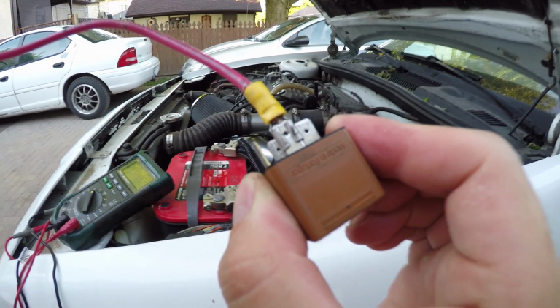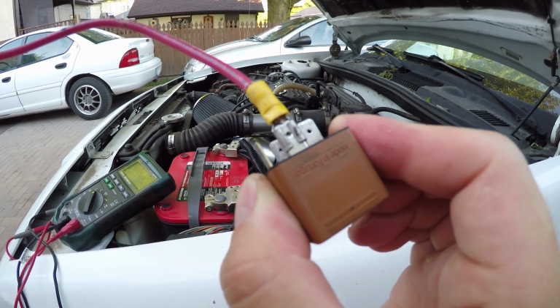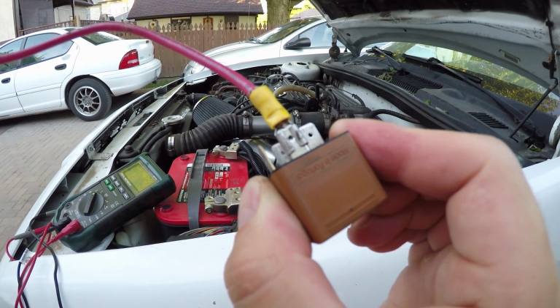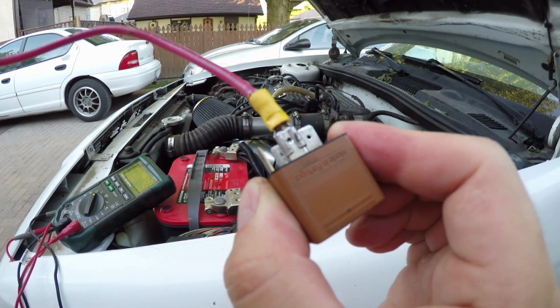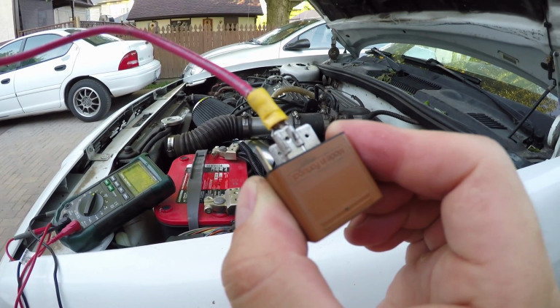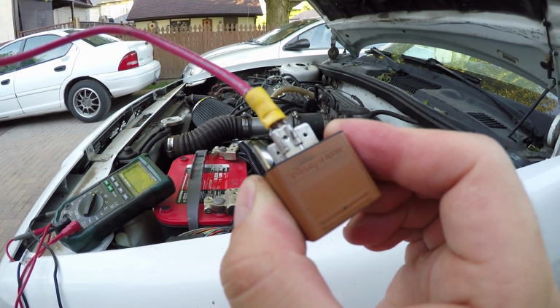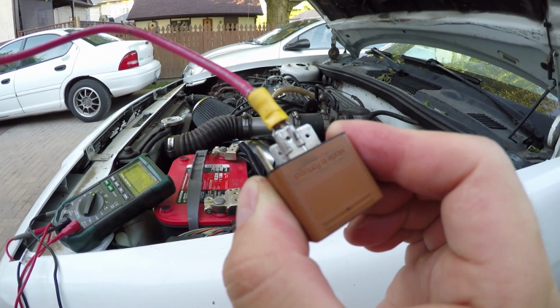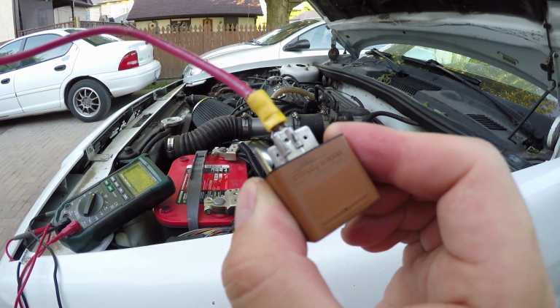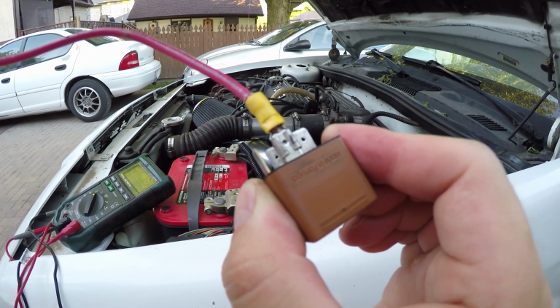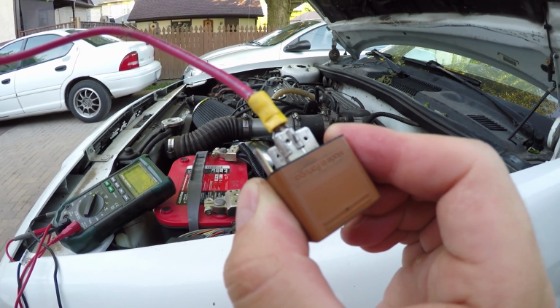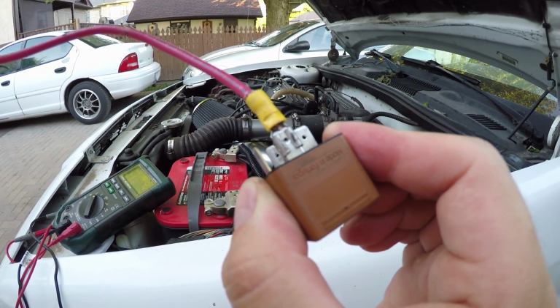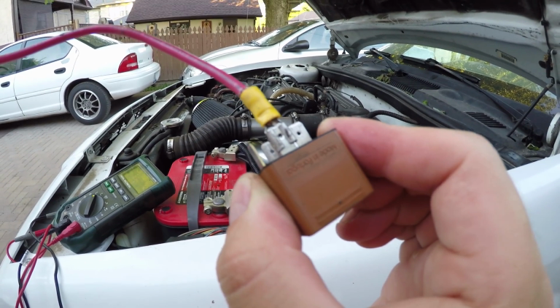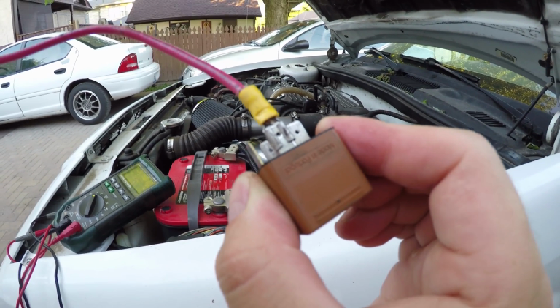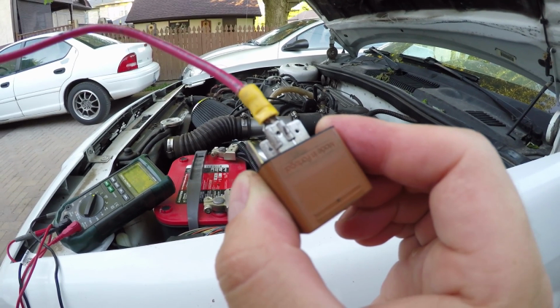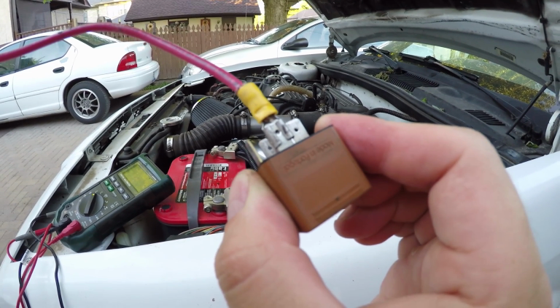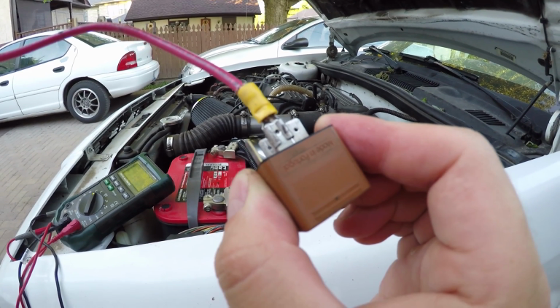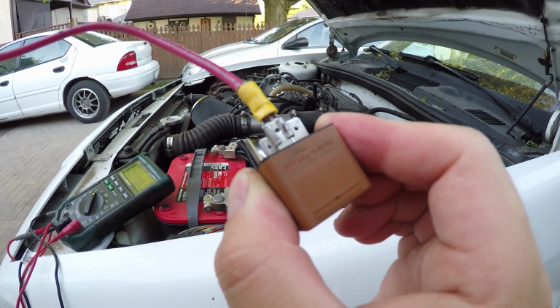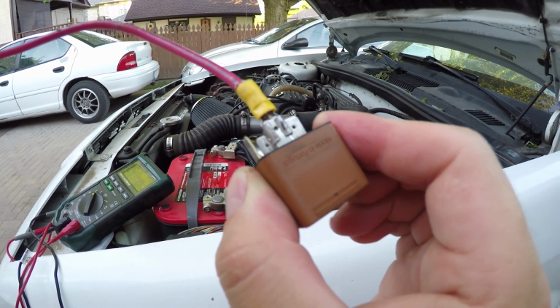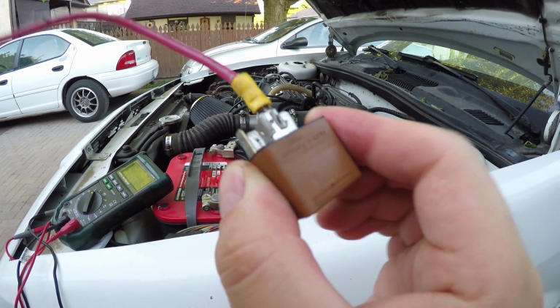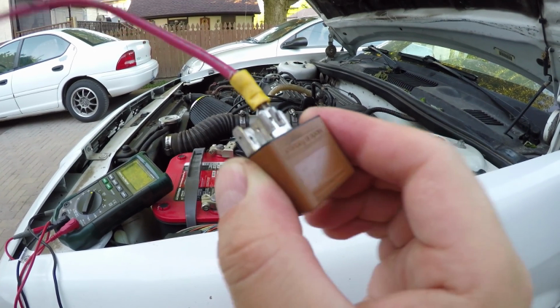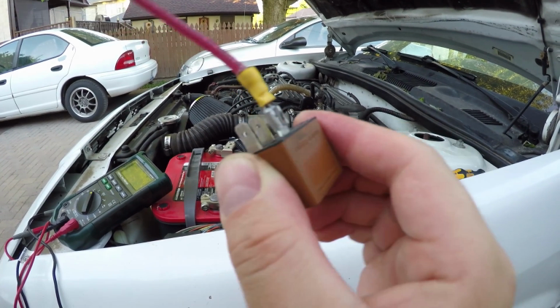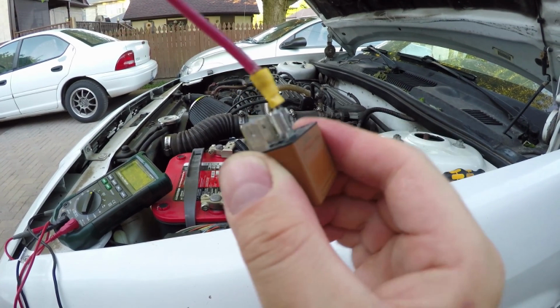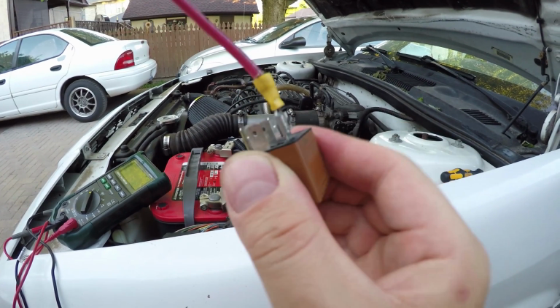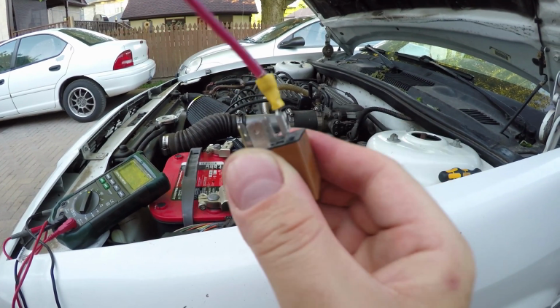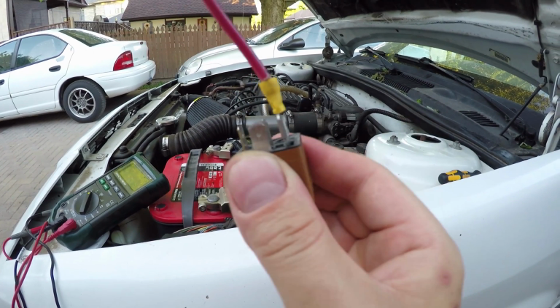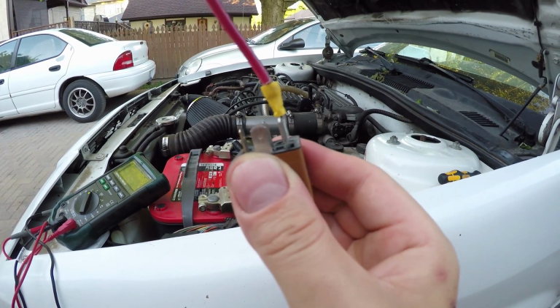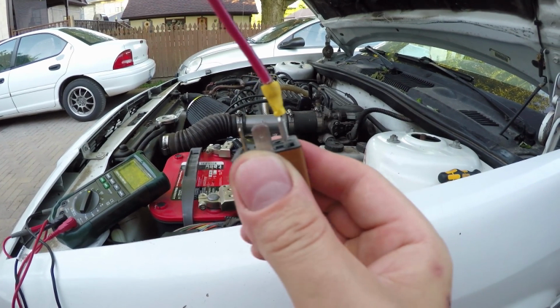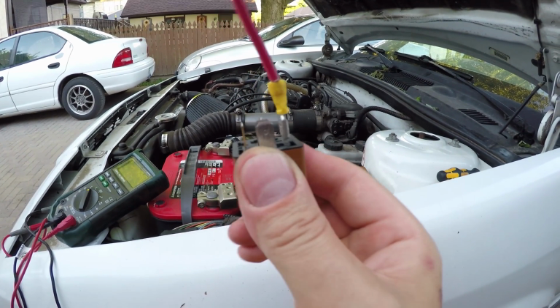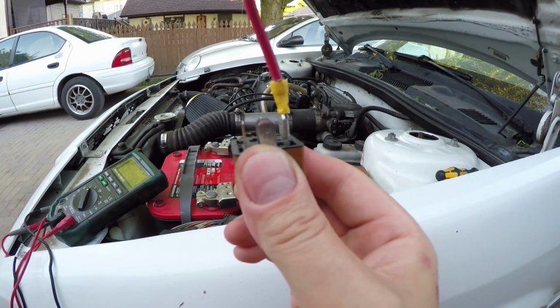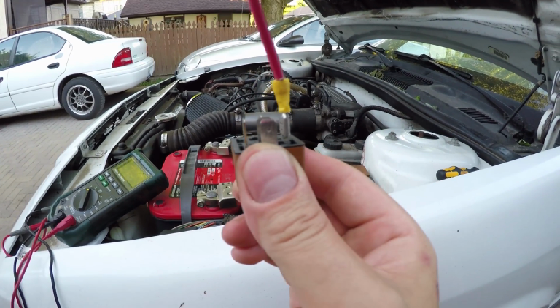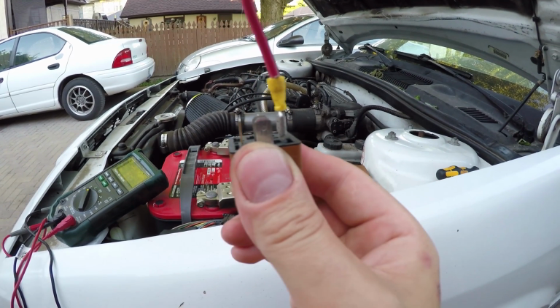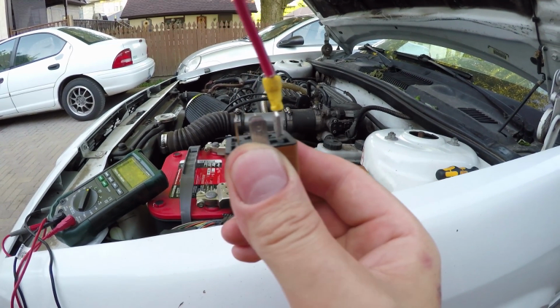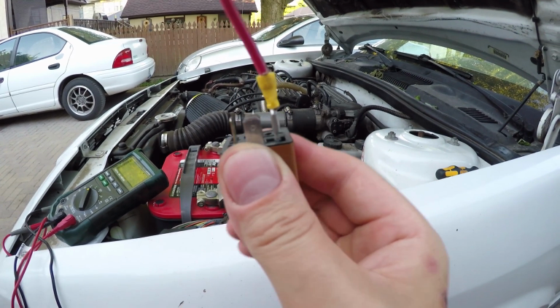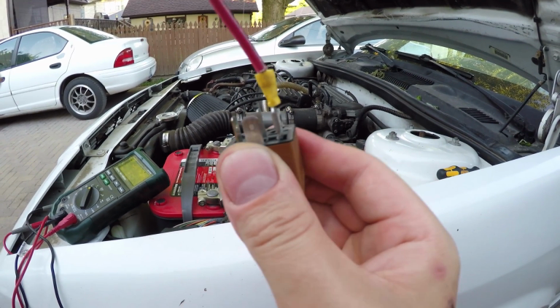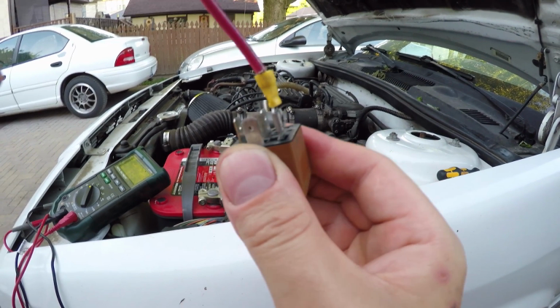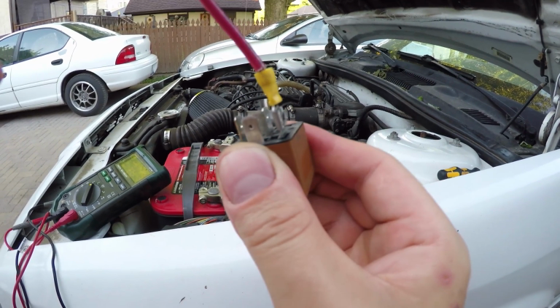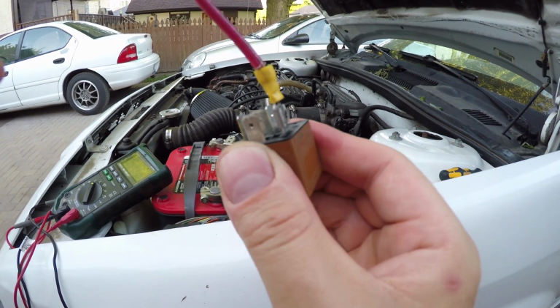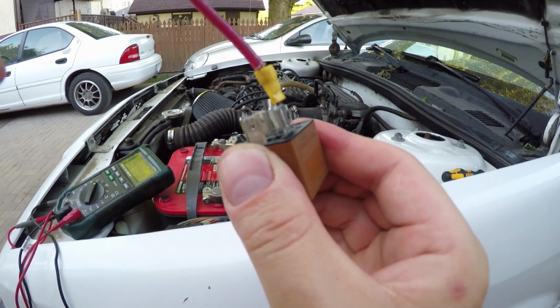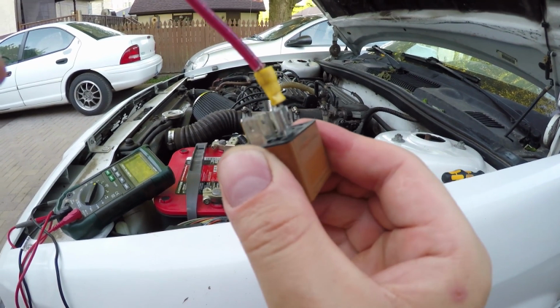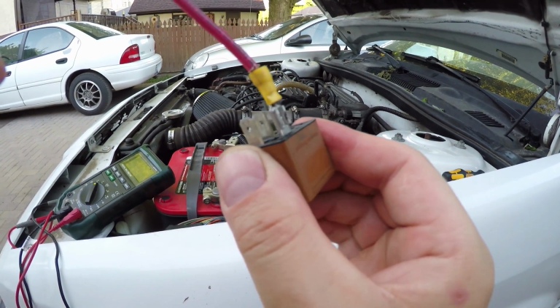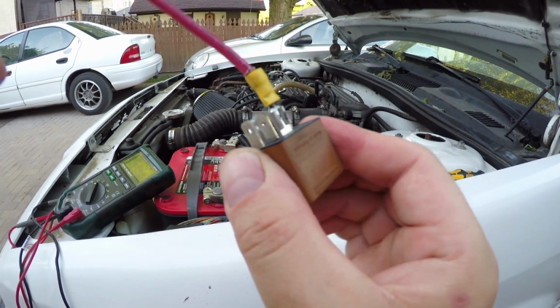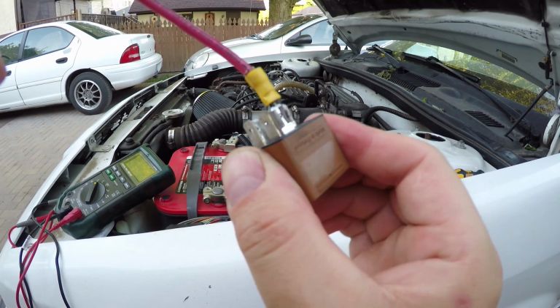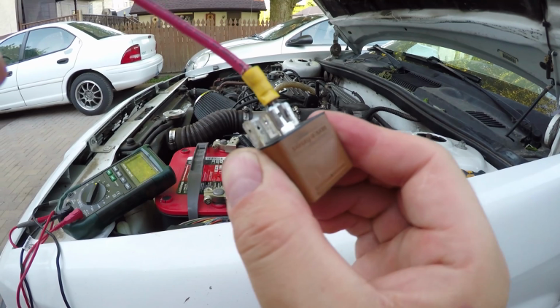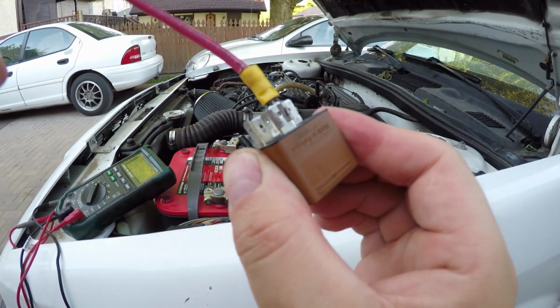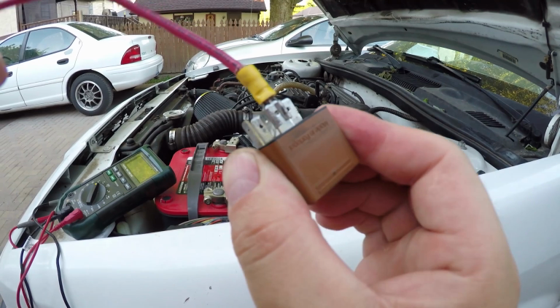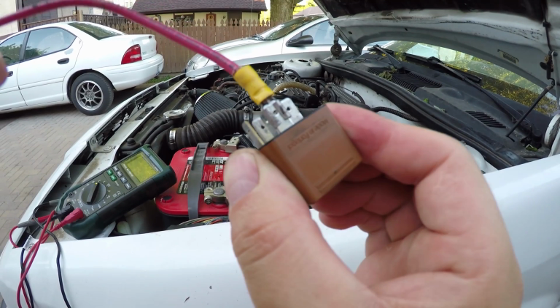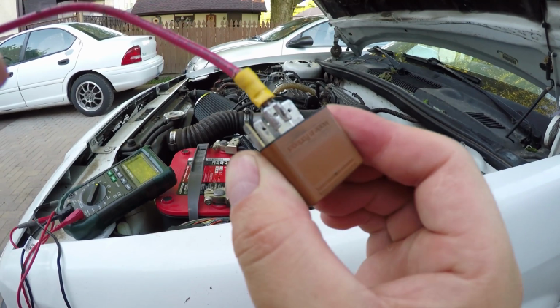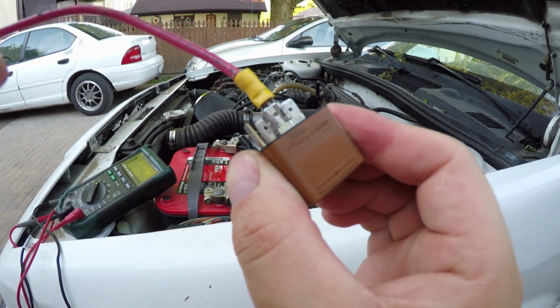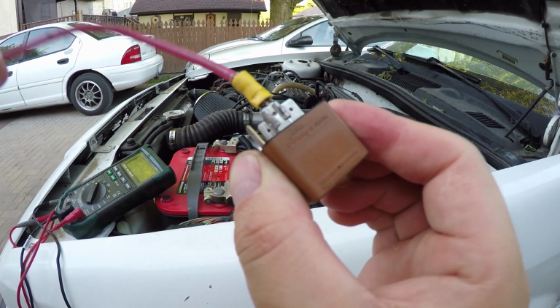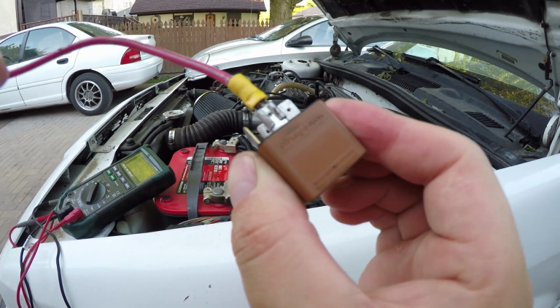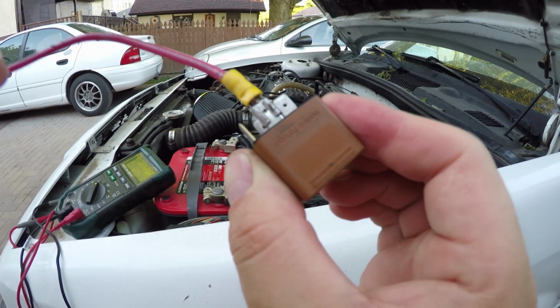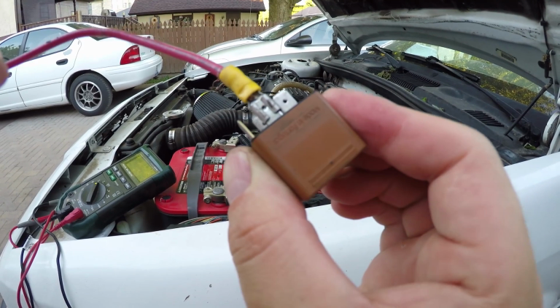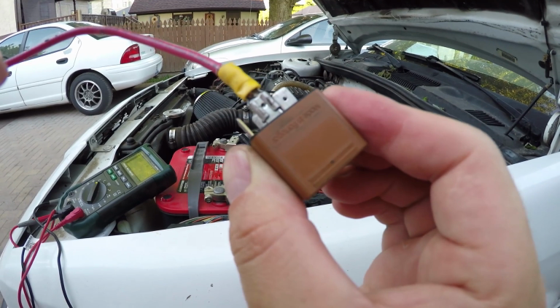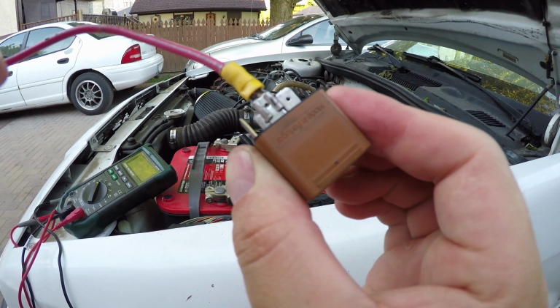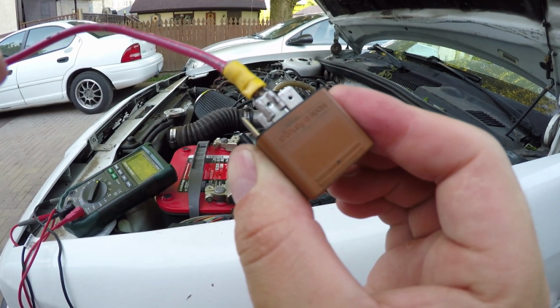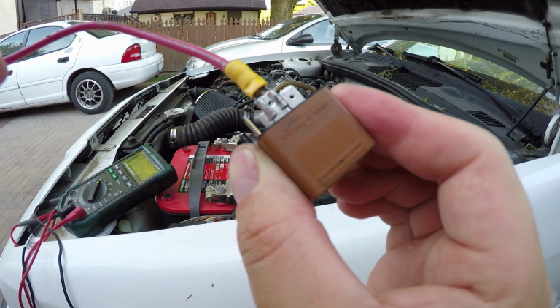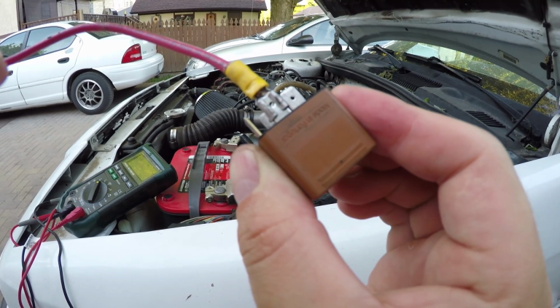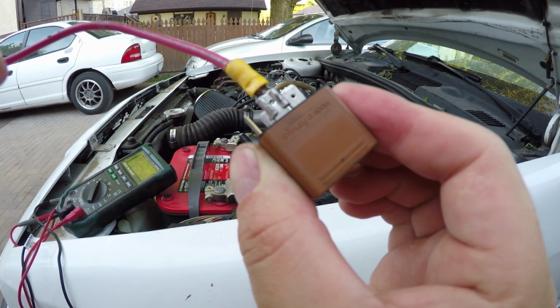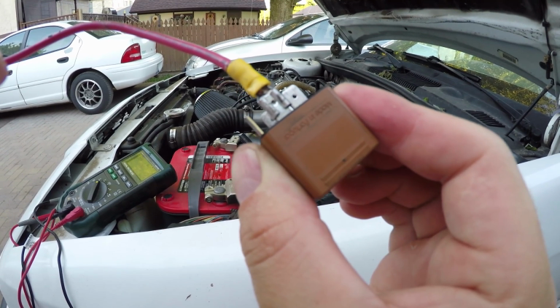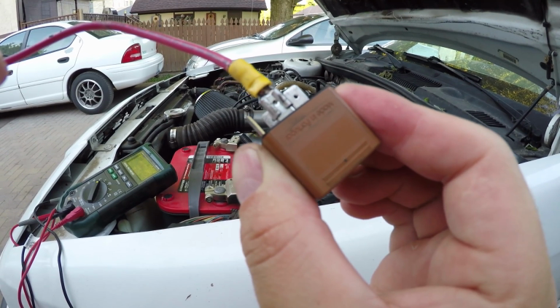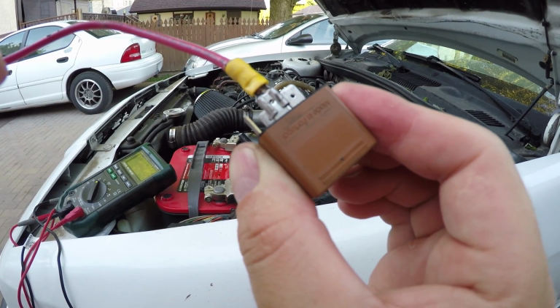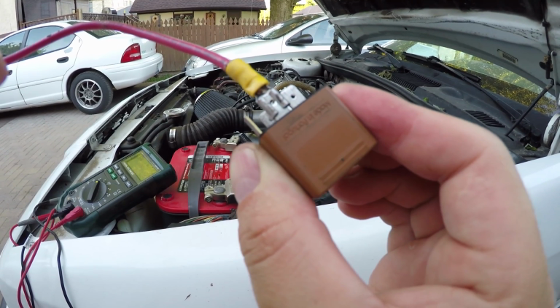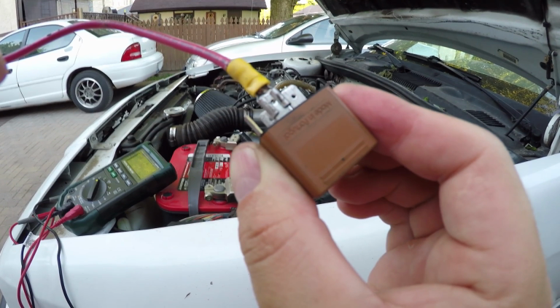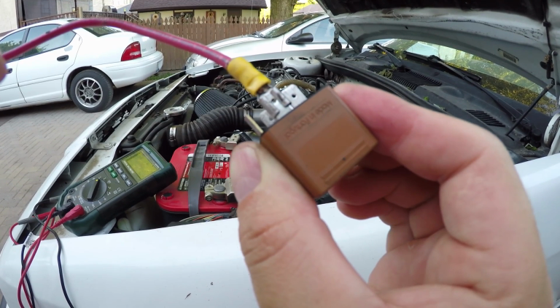Okay guys, we're going to test a relay today. This was an odd situation for us here because this is a much newer relay.